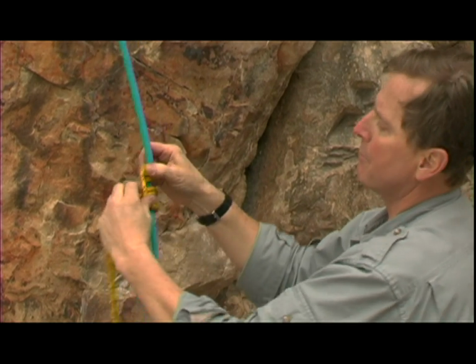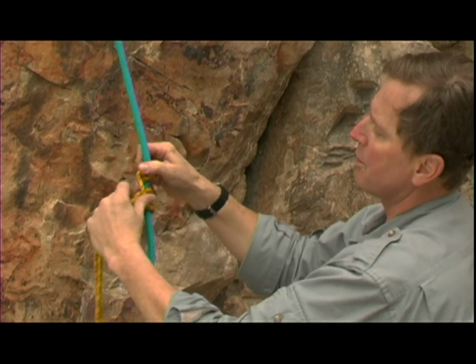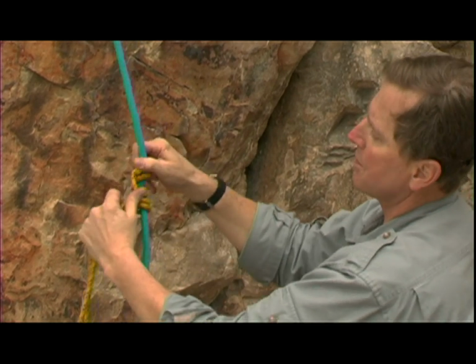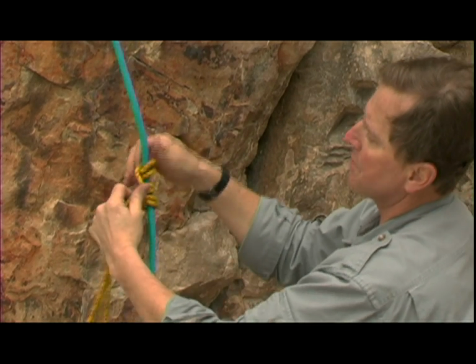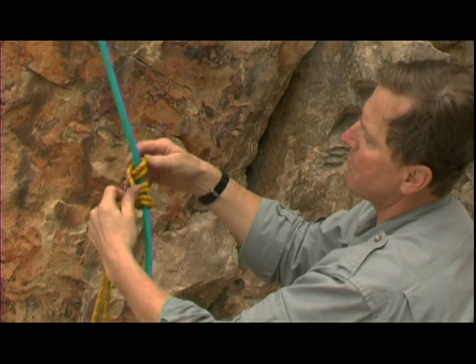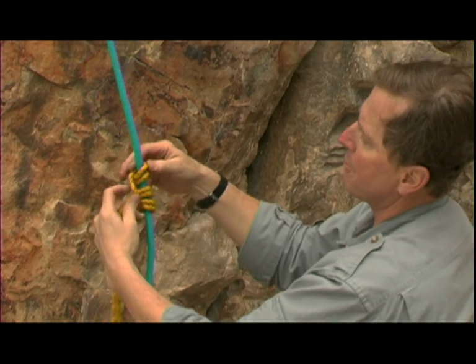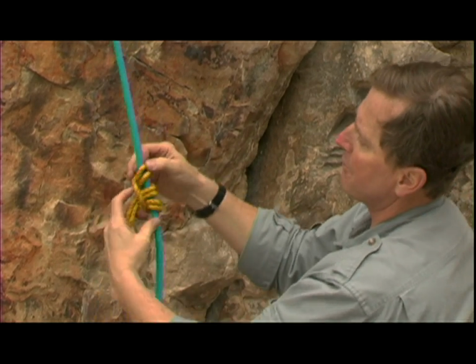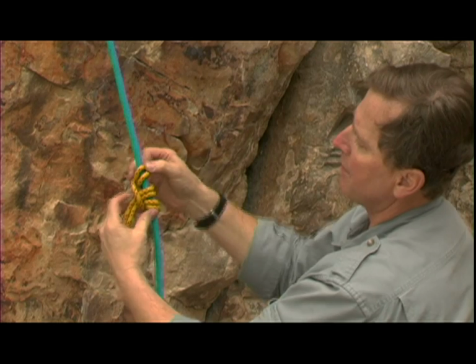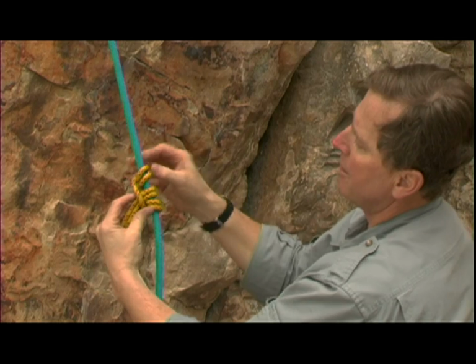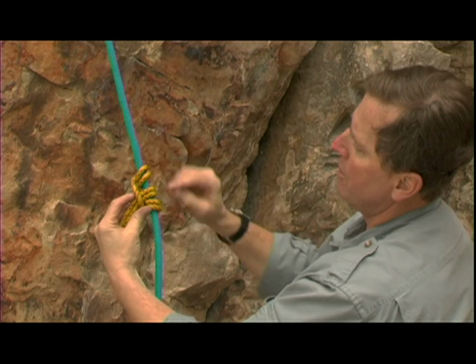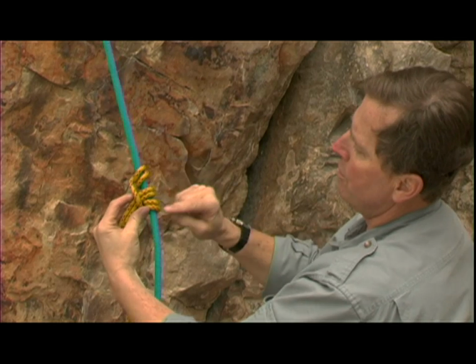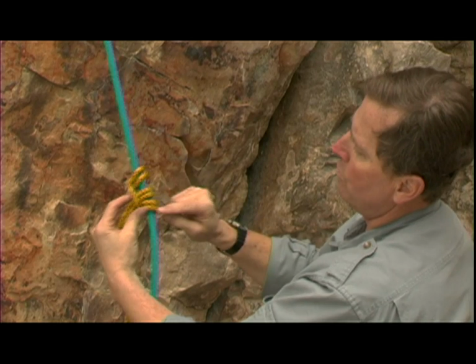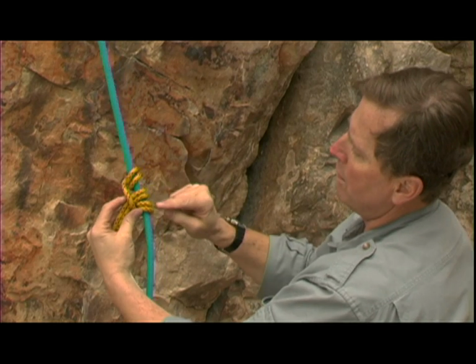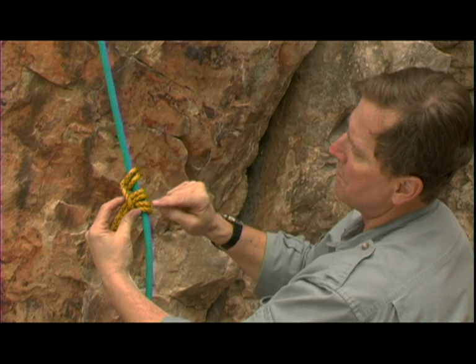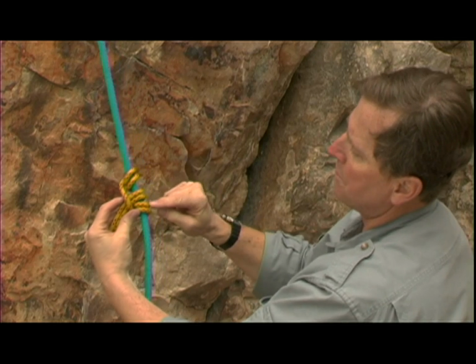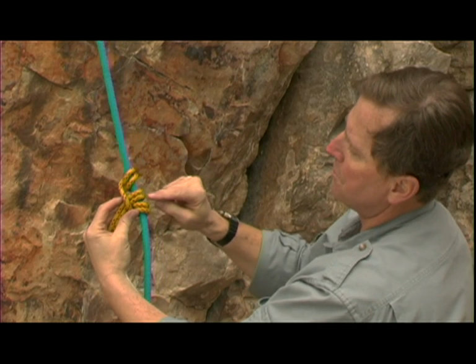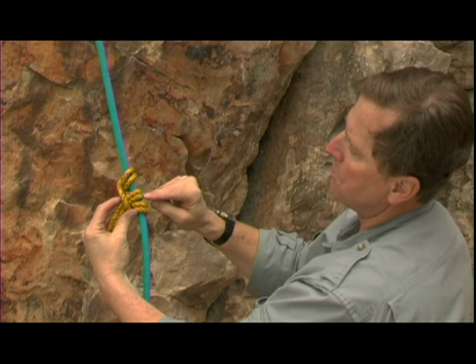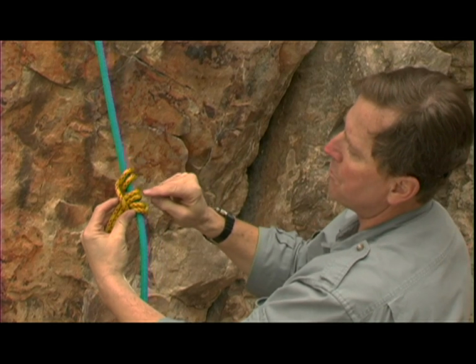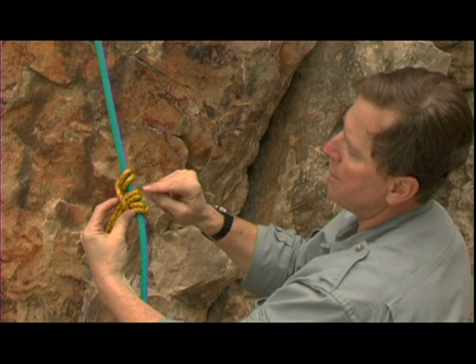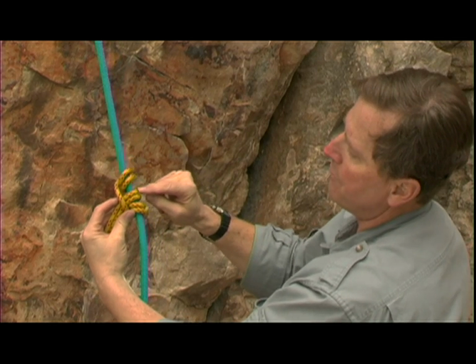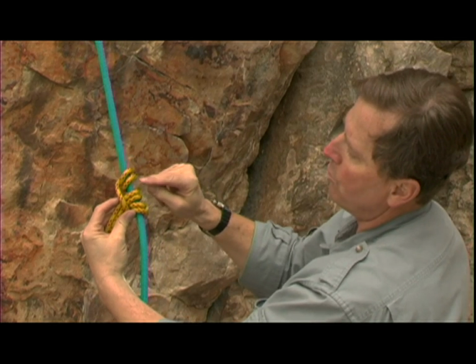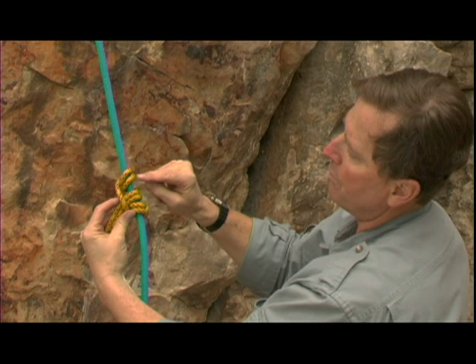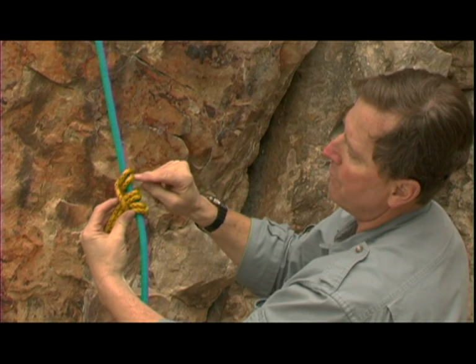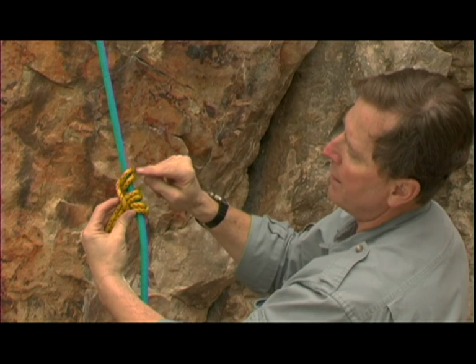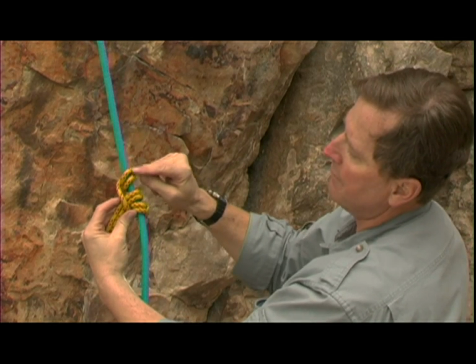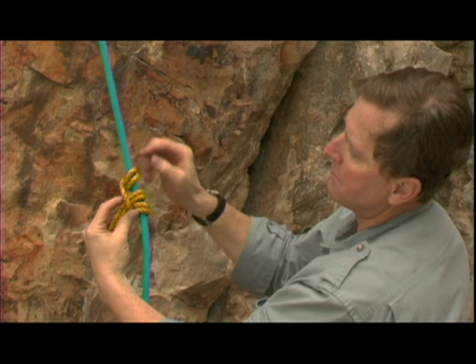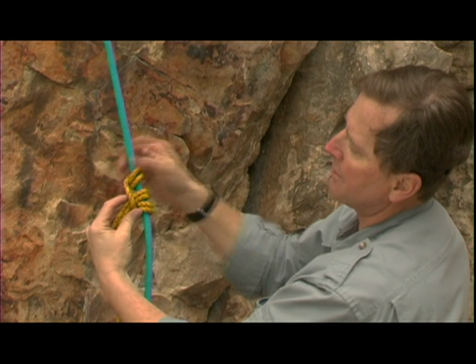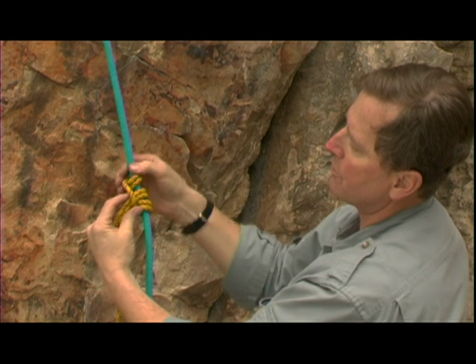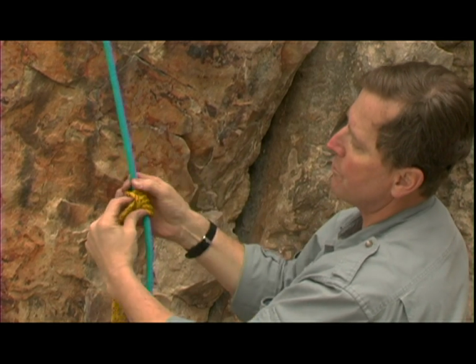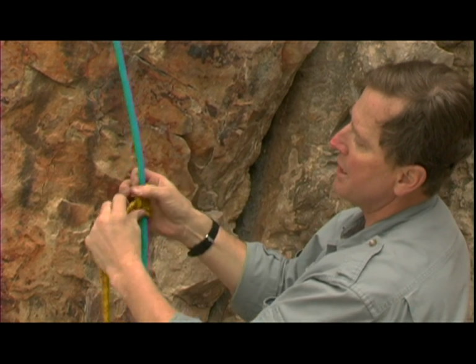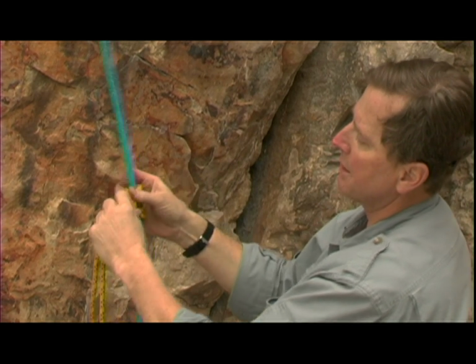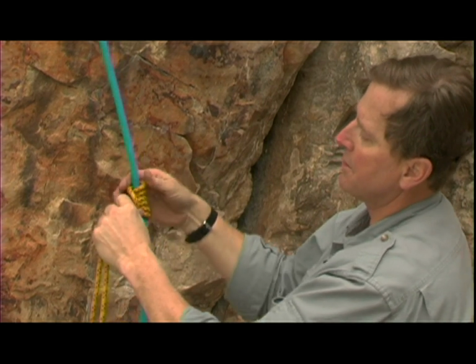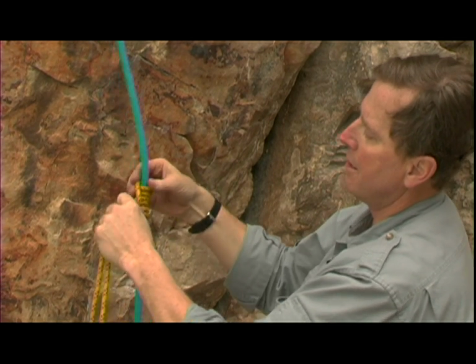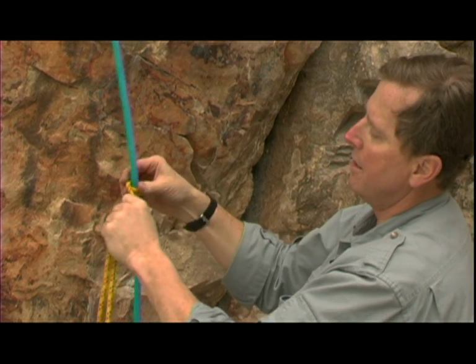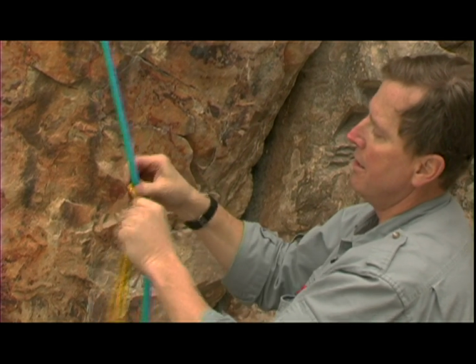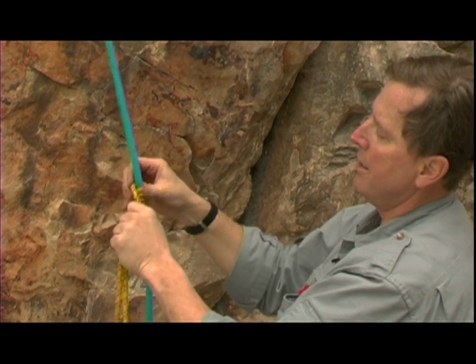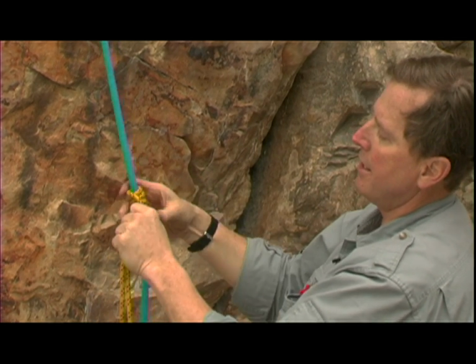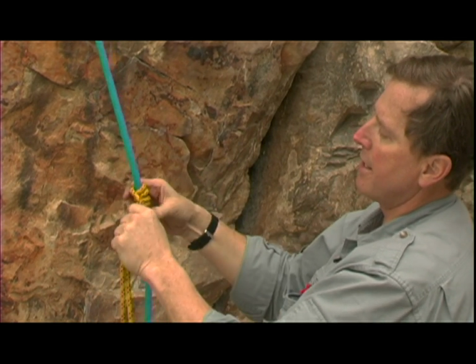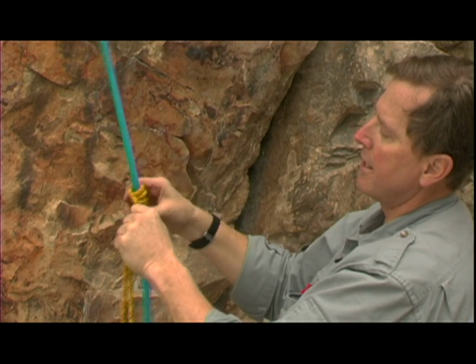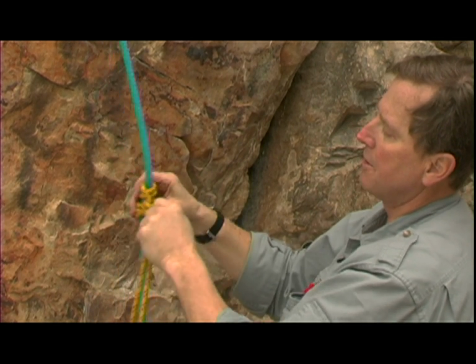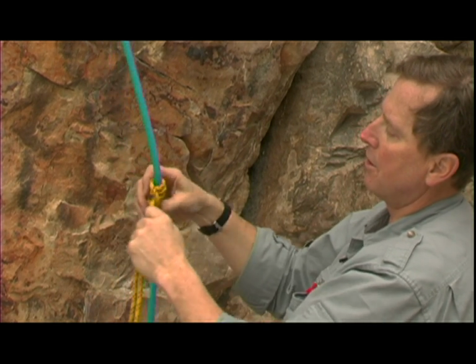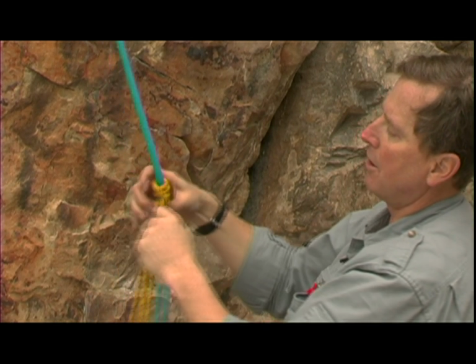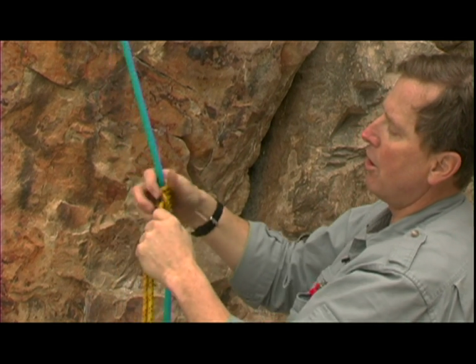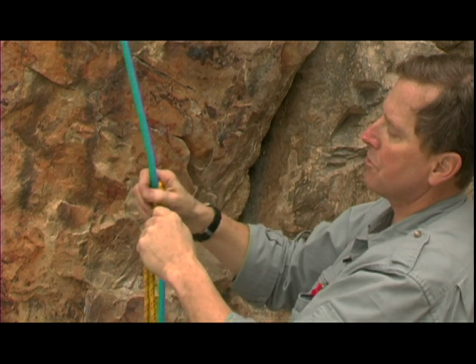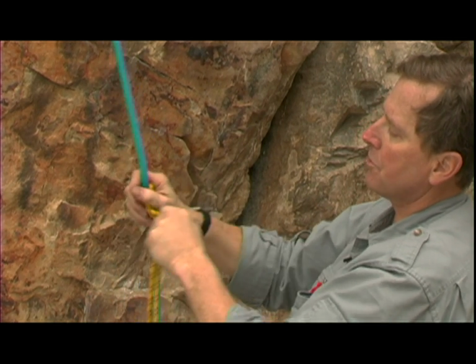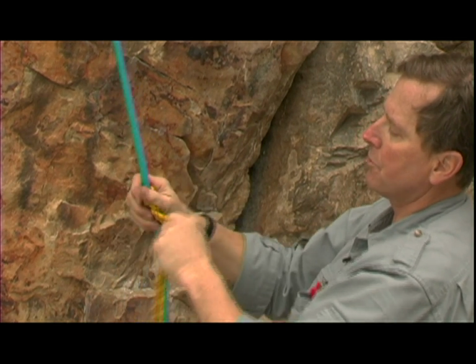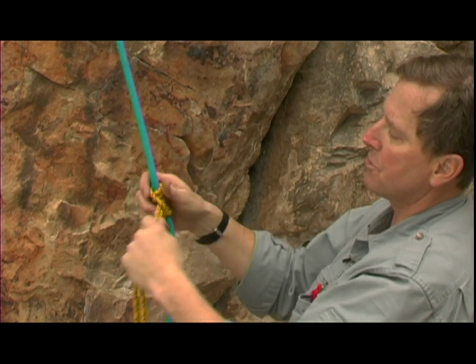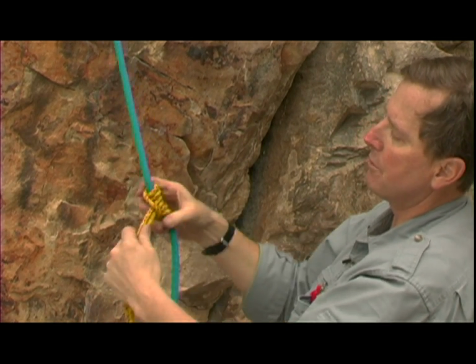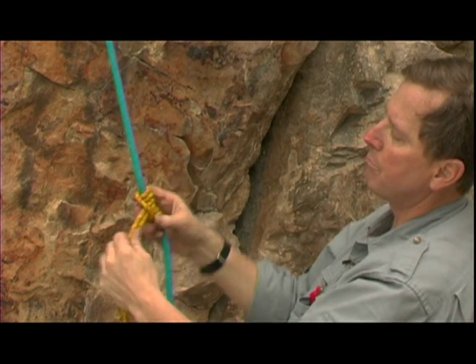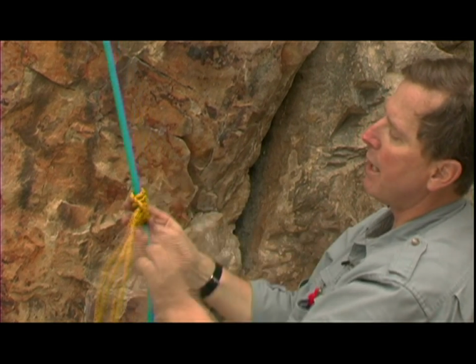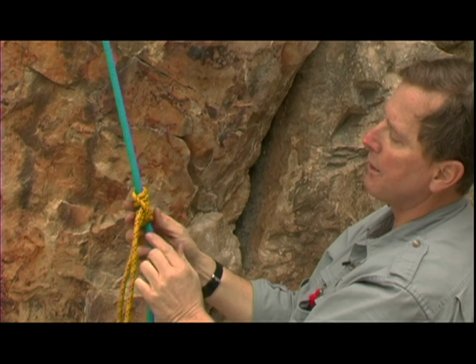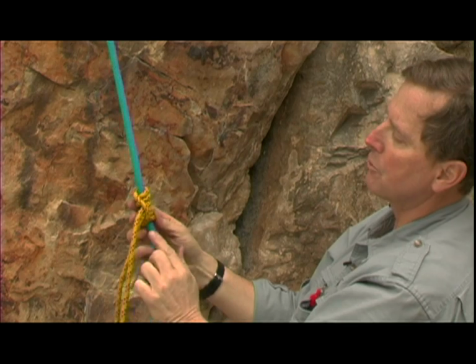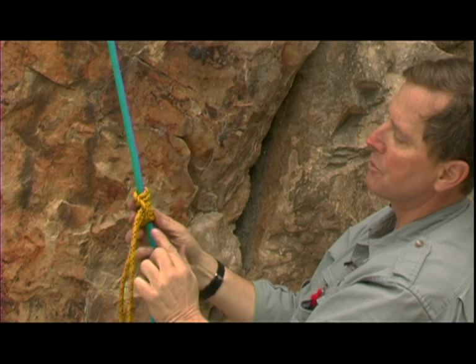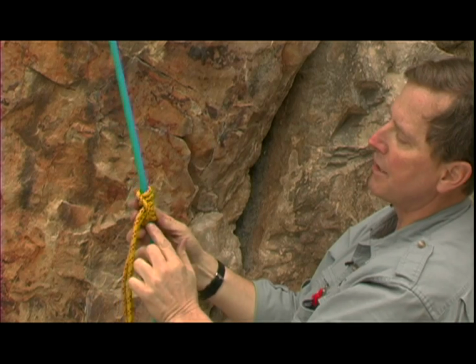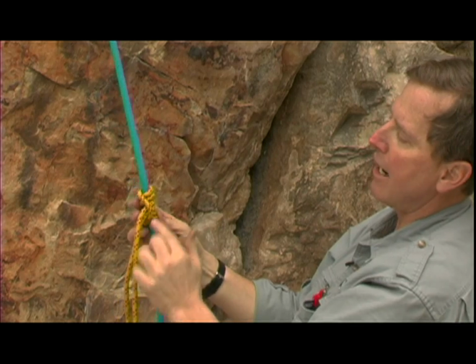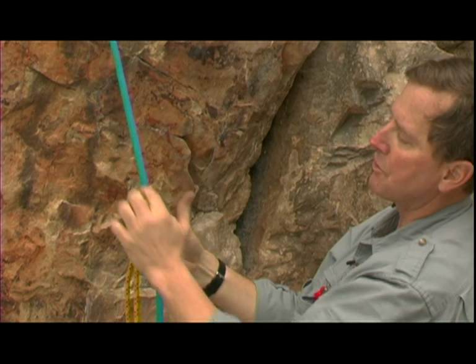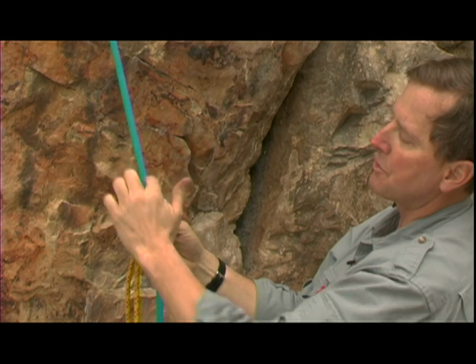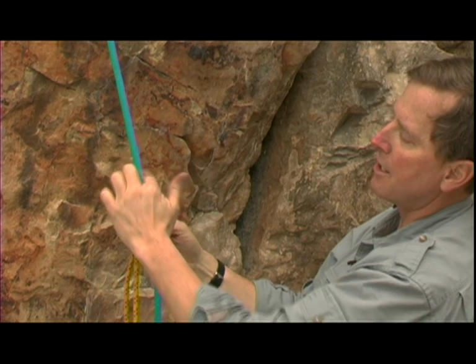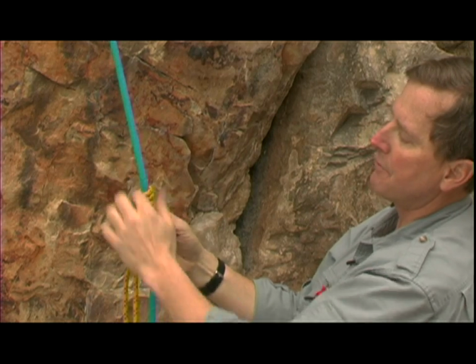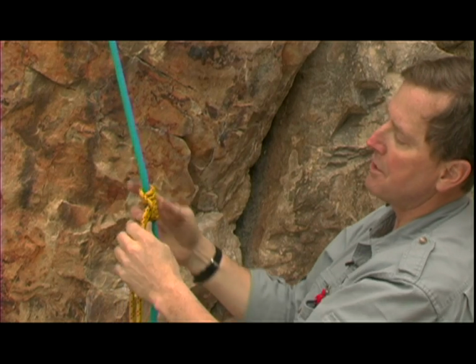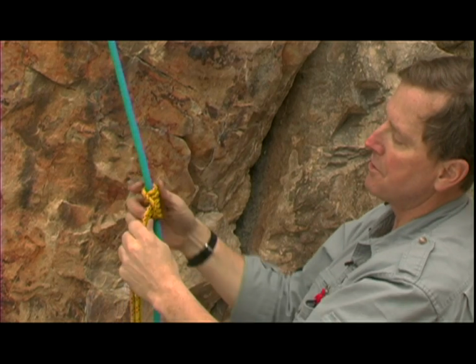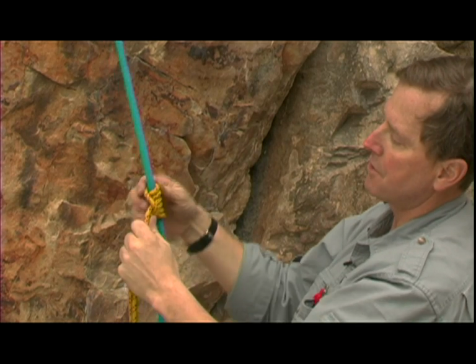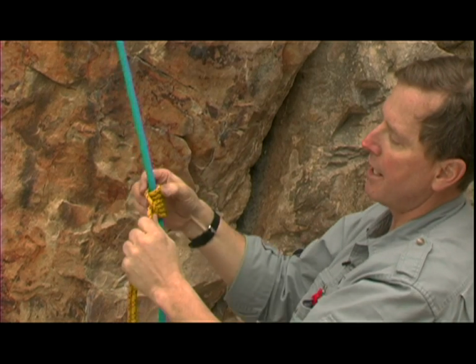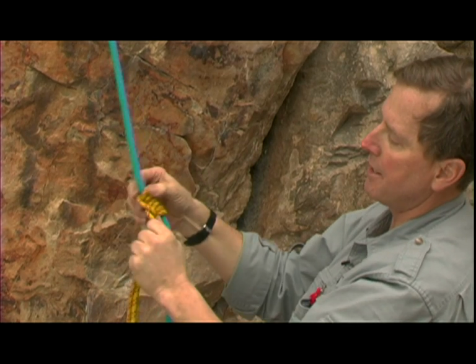If we bring this up here we've got one, two, three, four, five, six rings. And also notice the bight goes to the outside of each side.